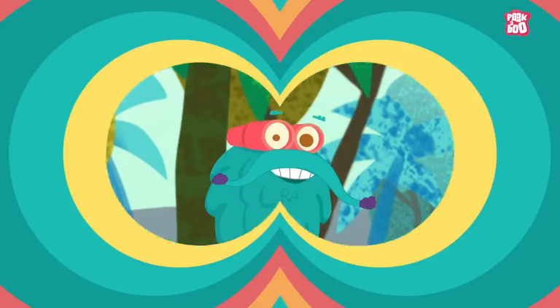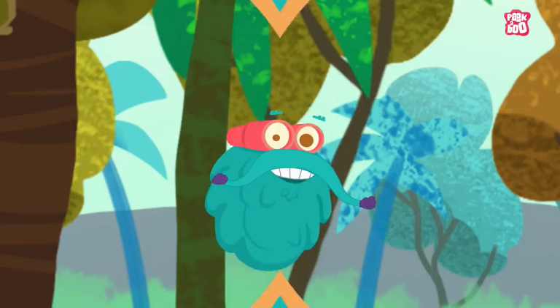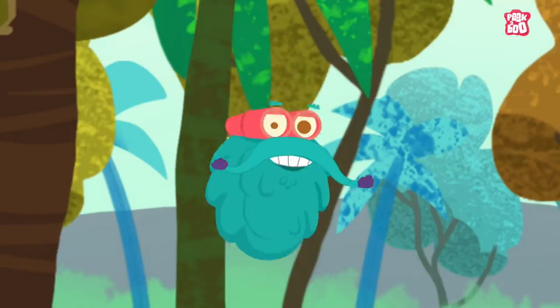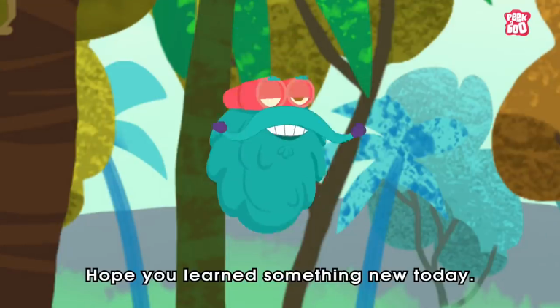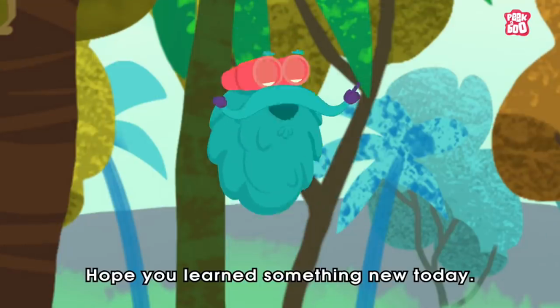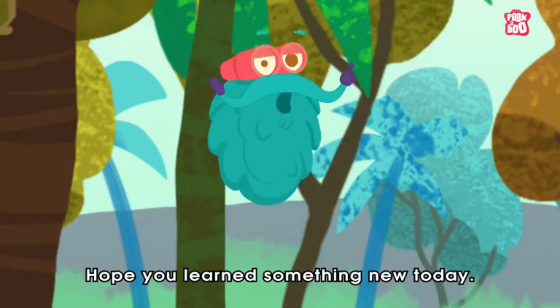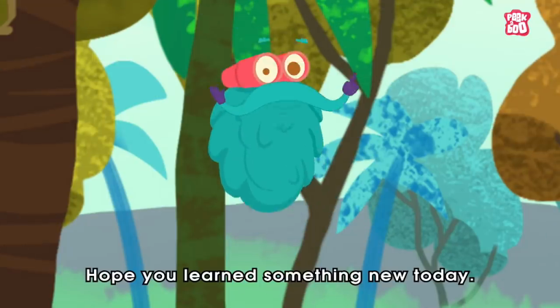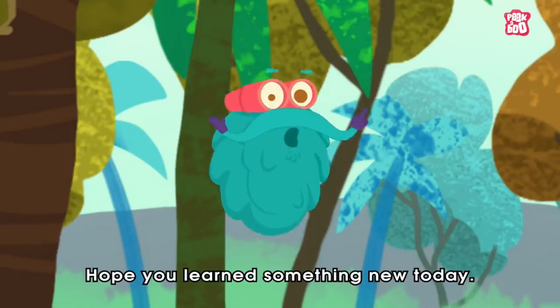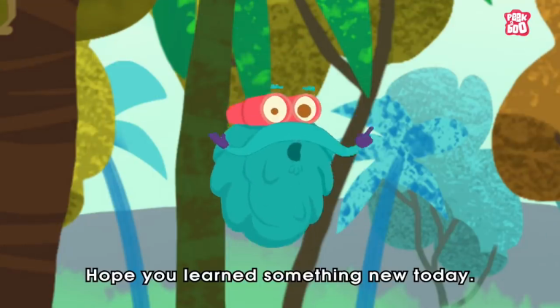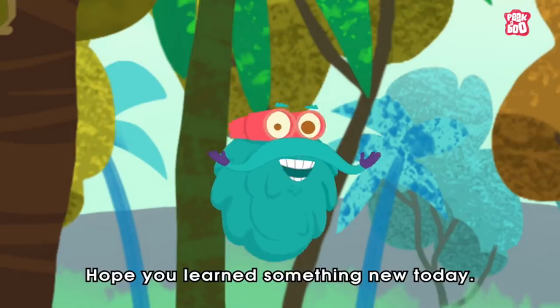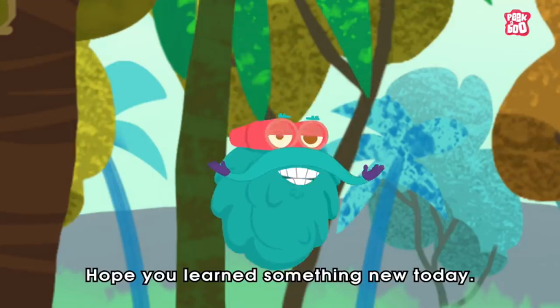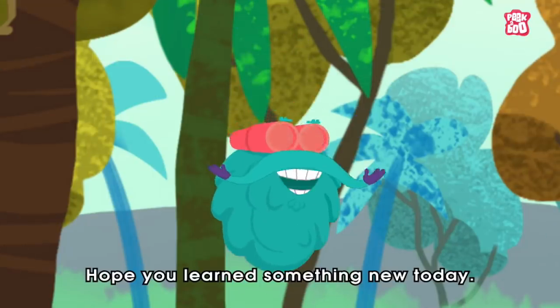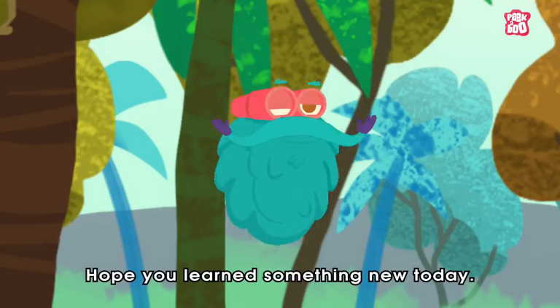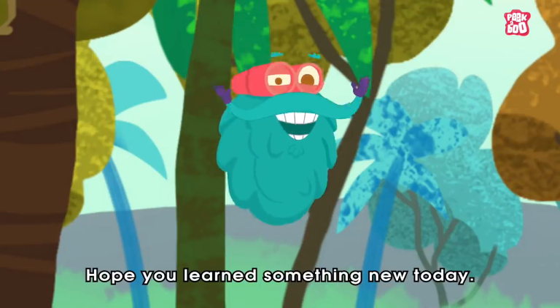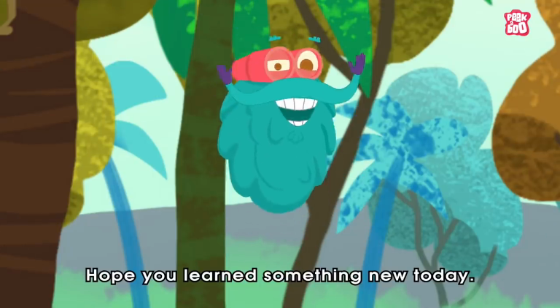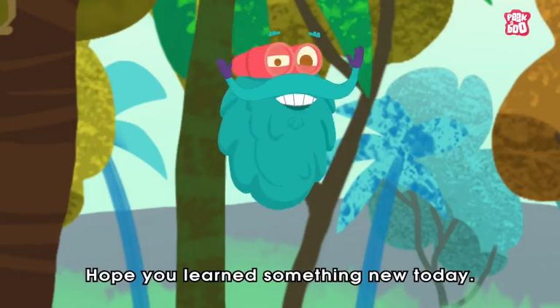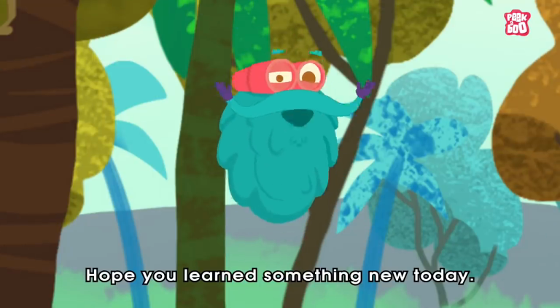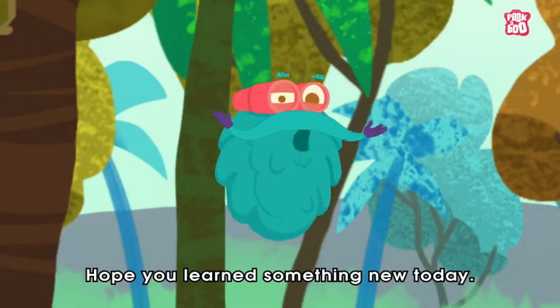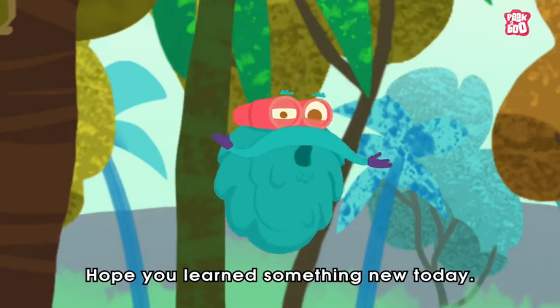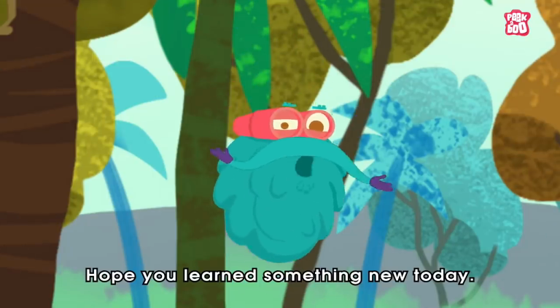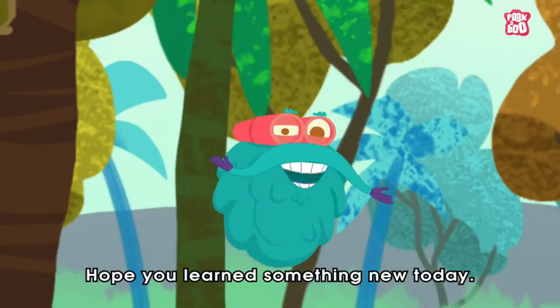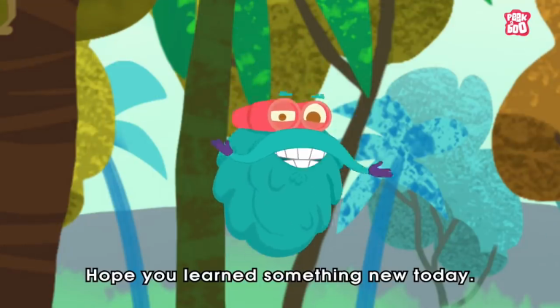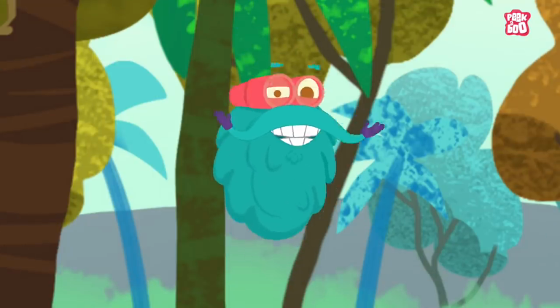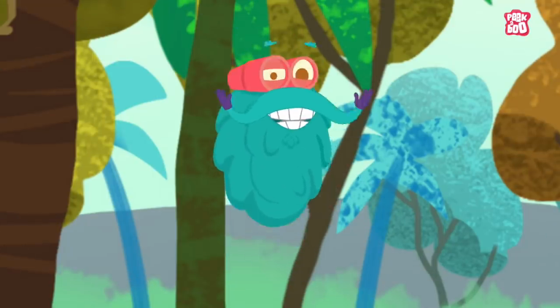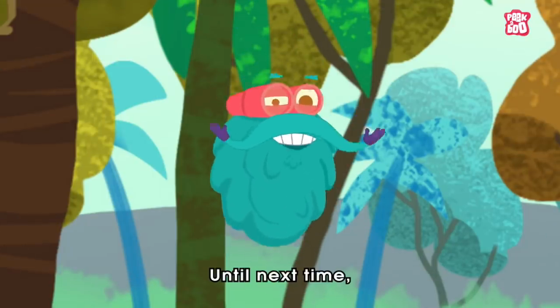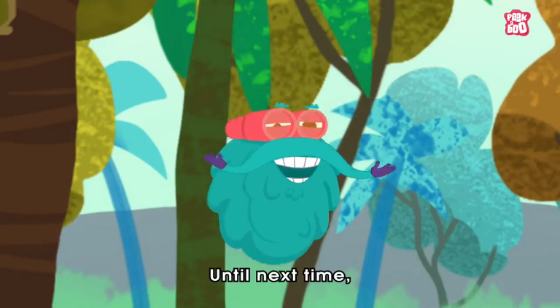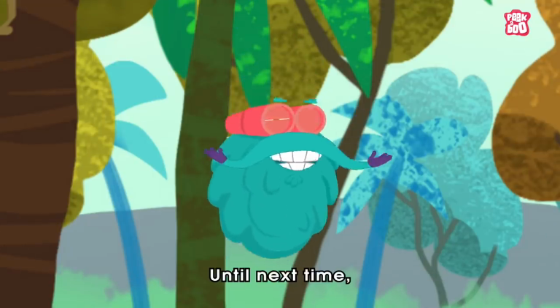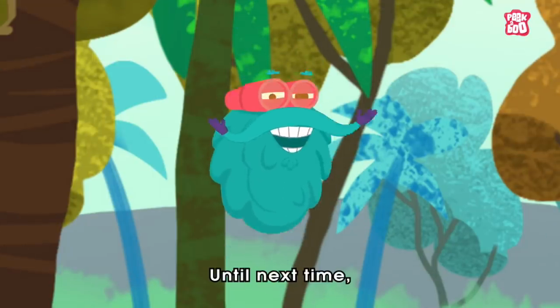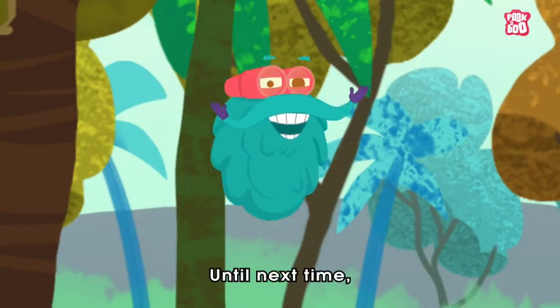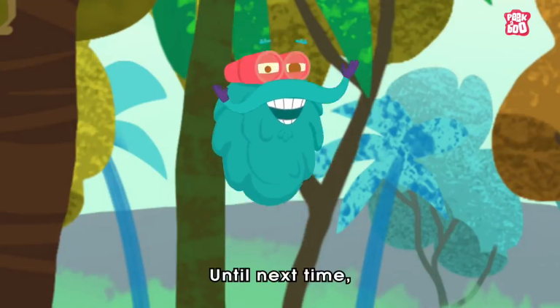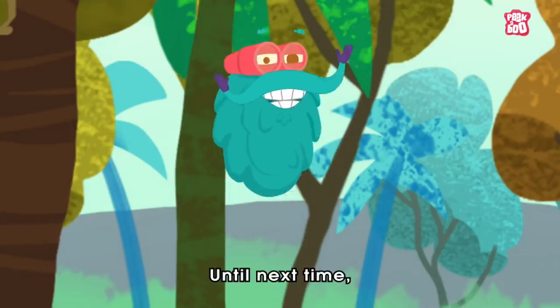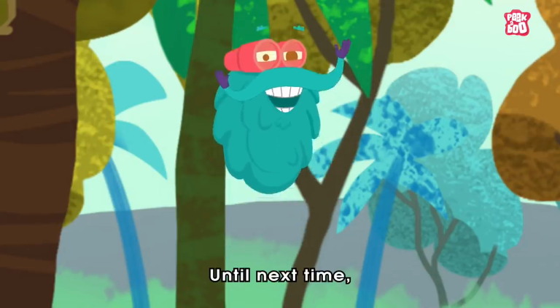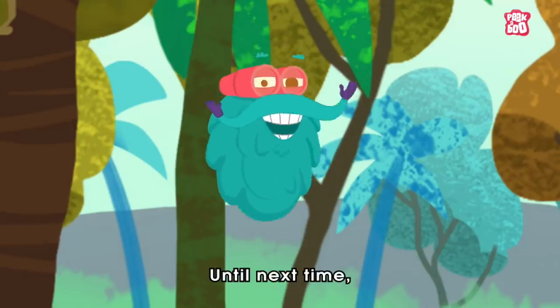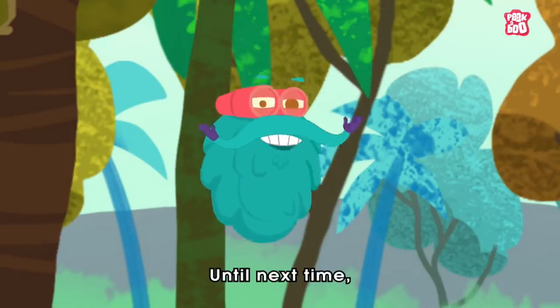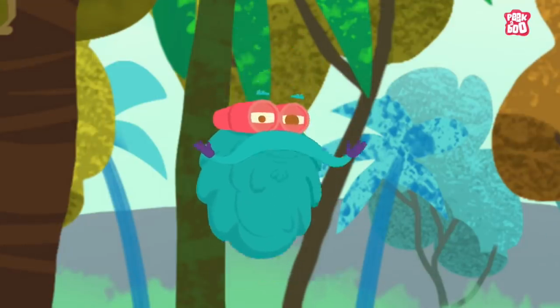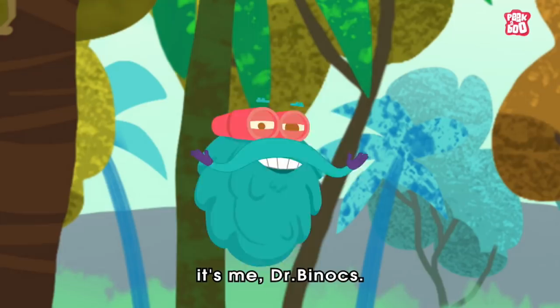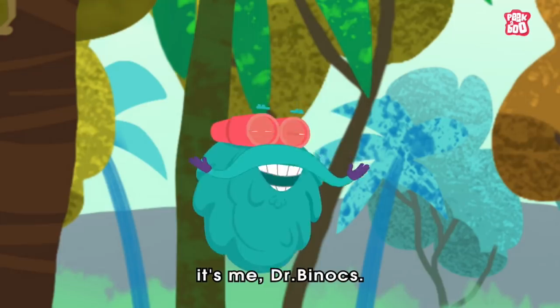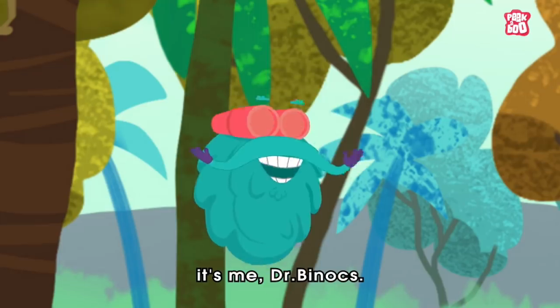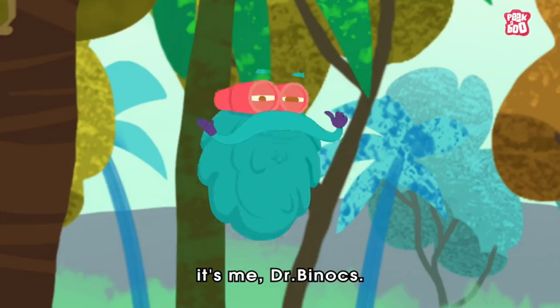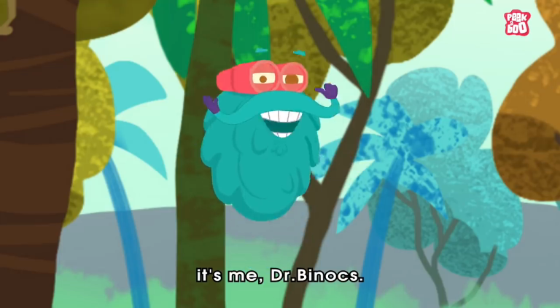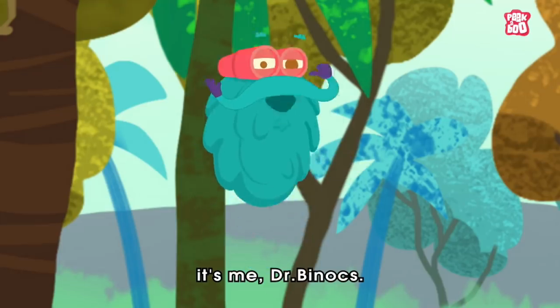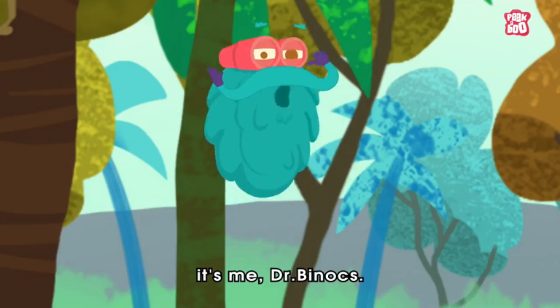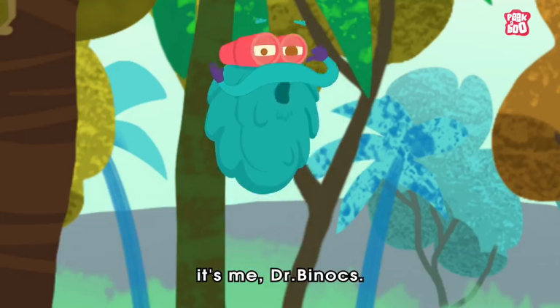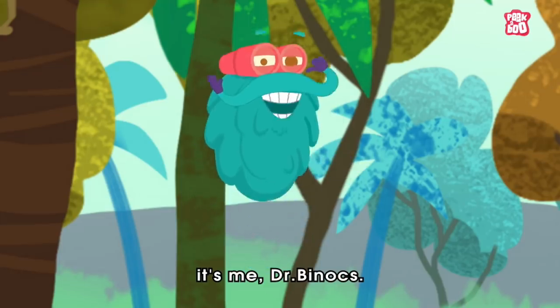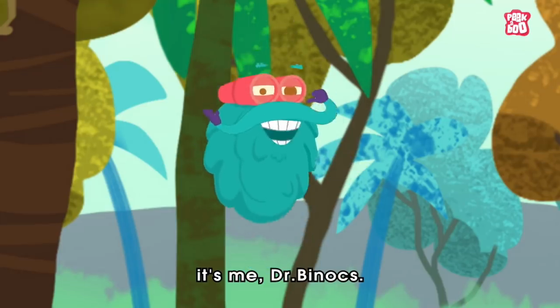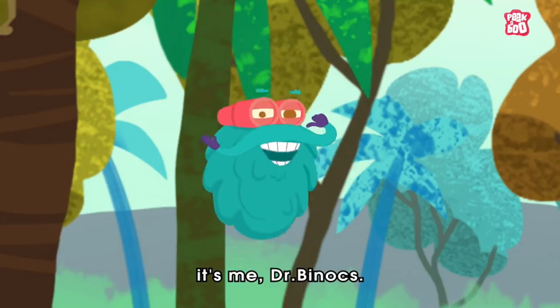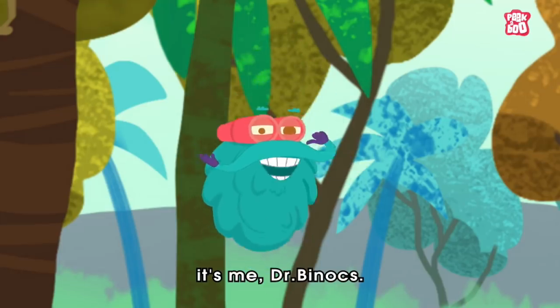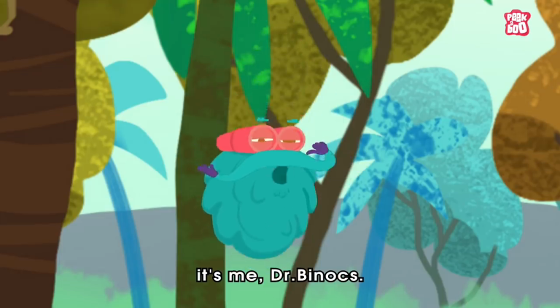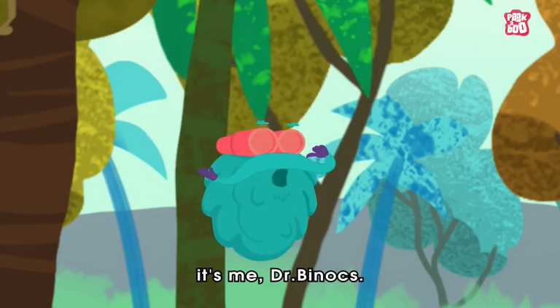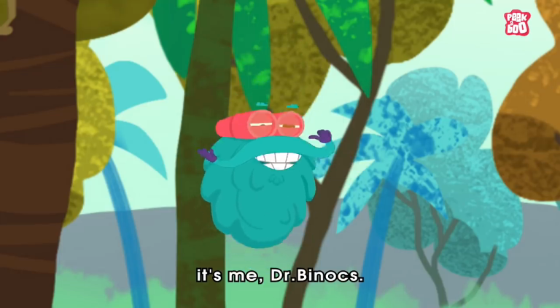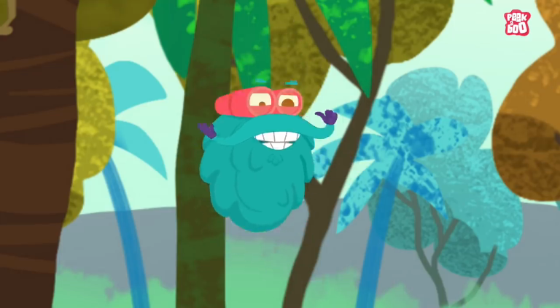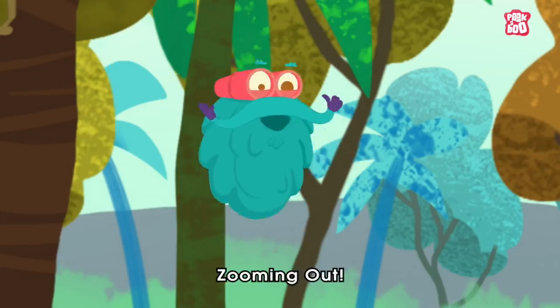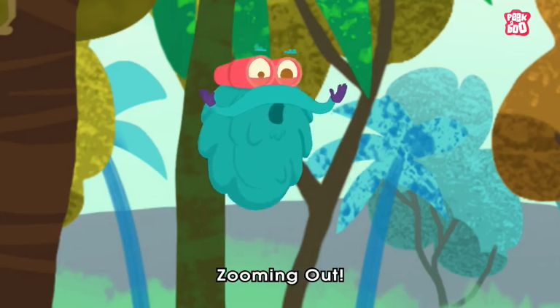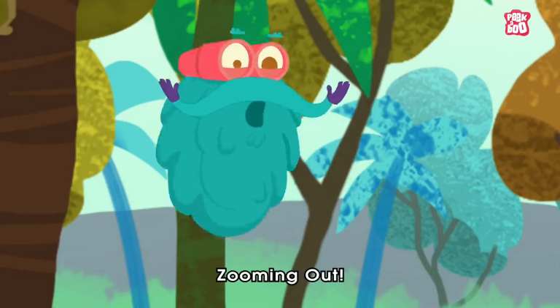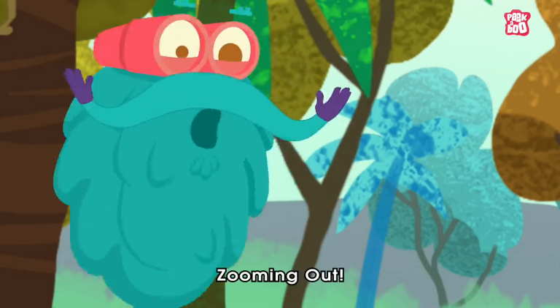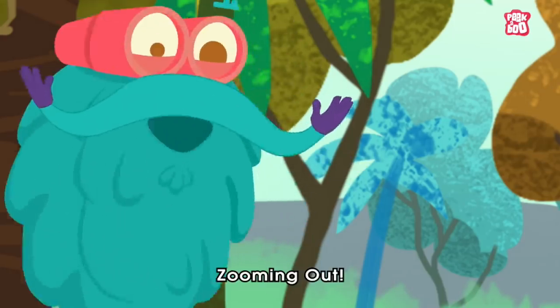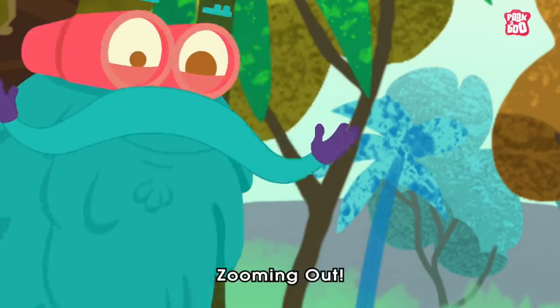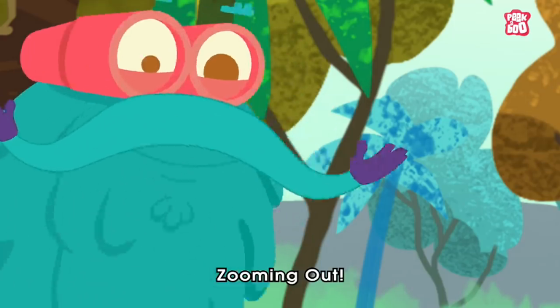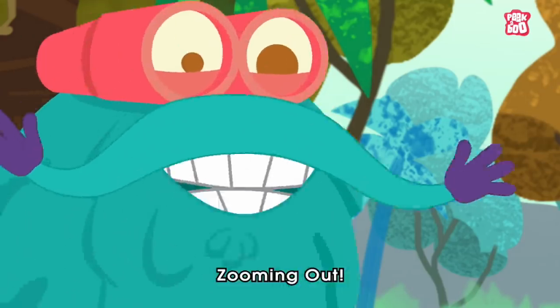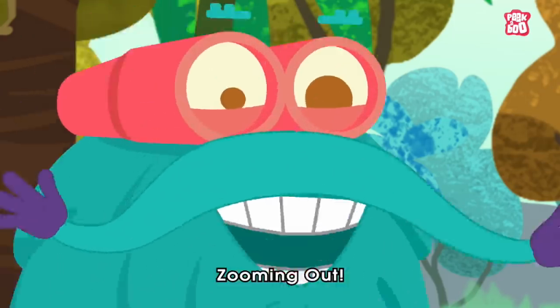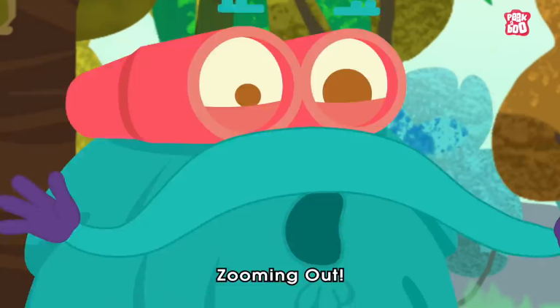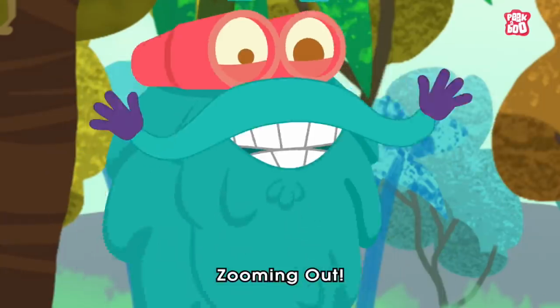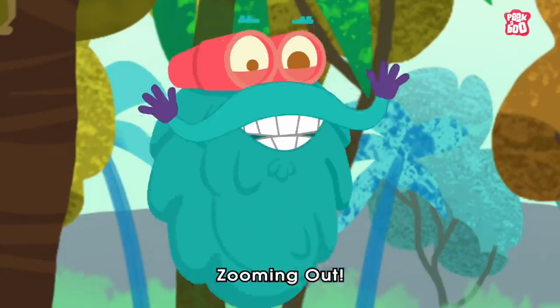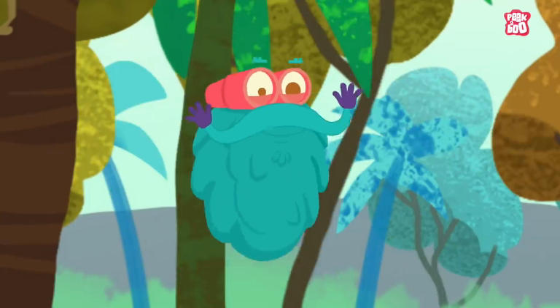Hope you learned something new today. Until next time, it's me Dr. Binox, zooming out!